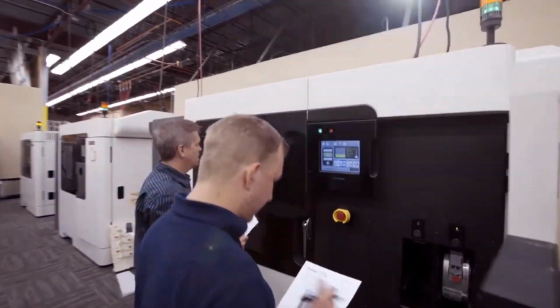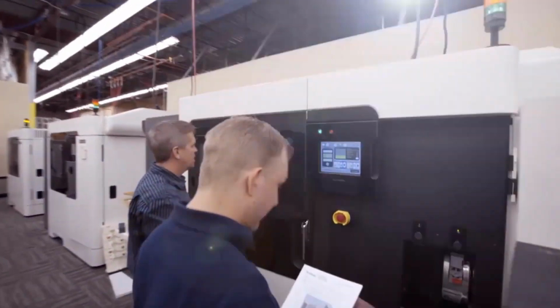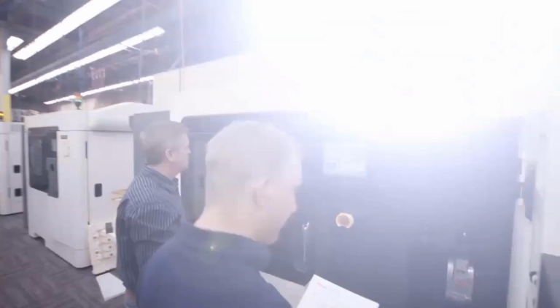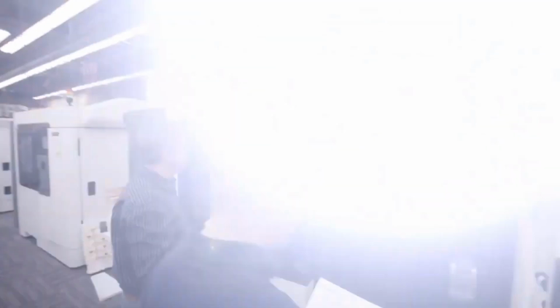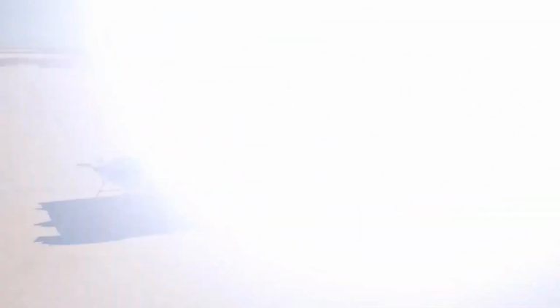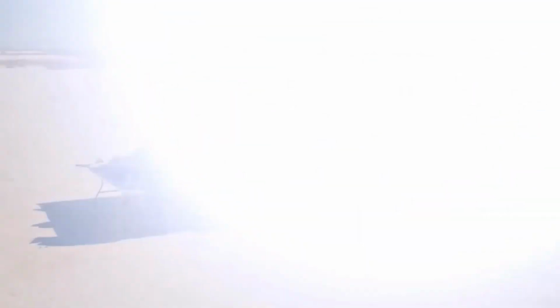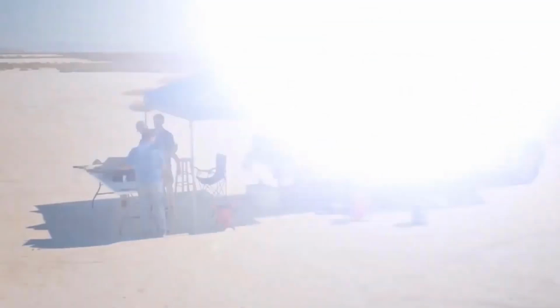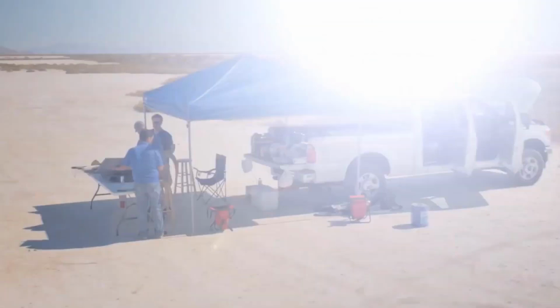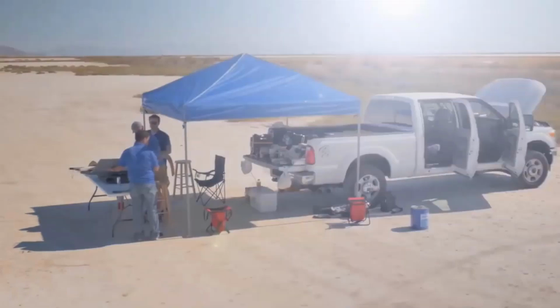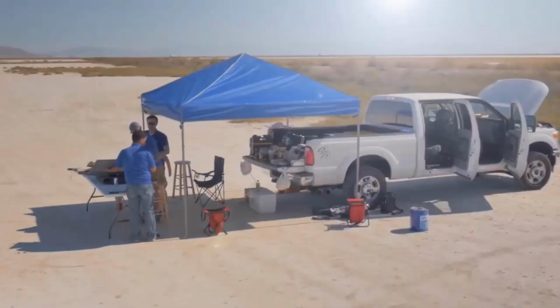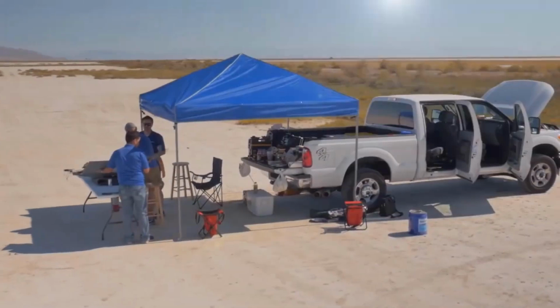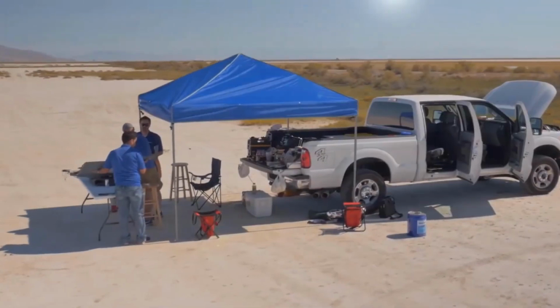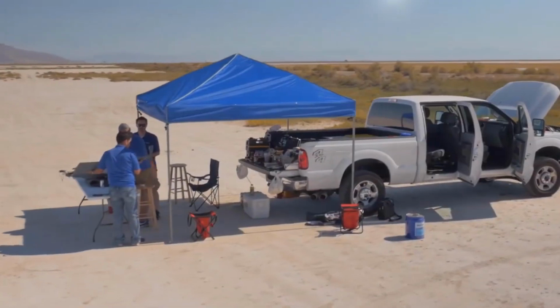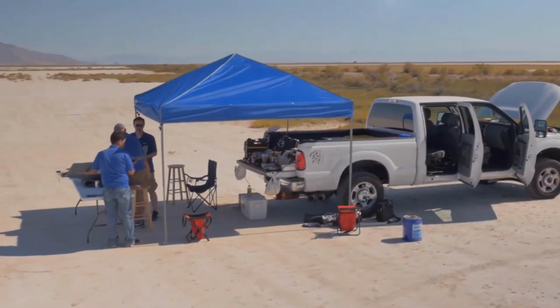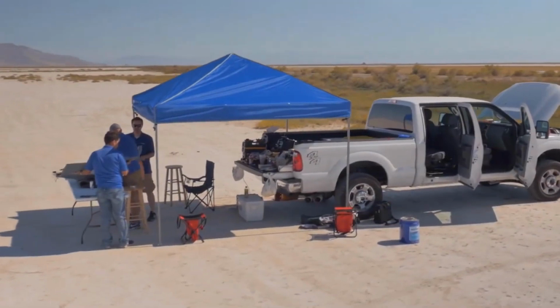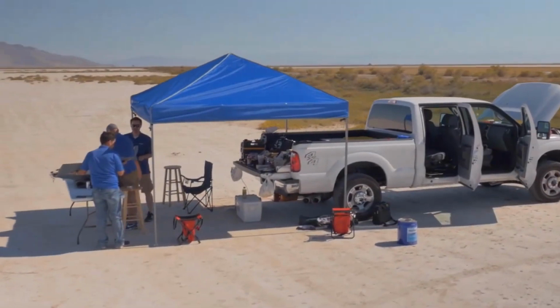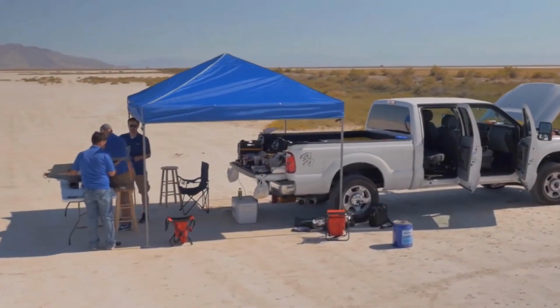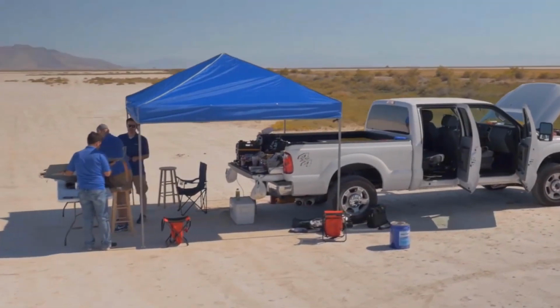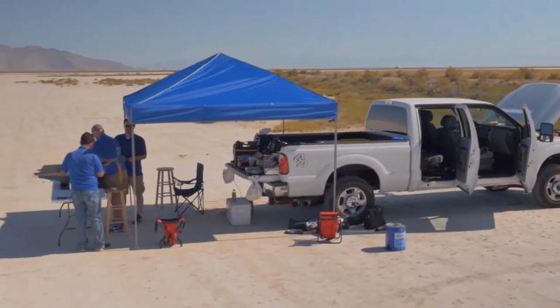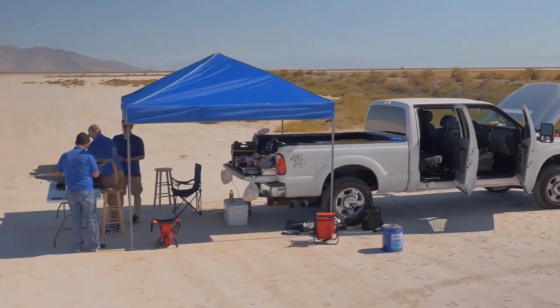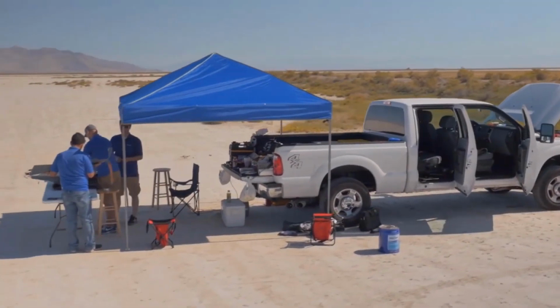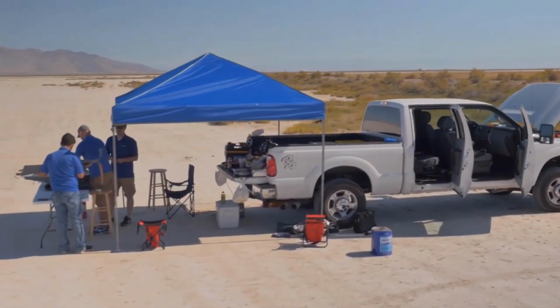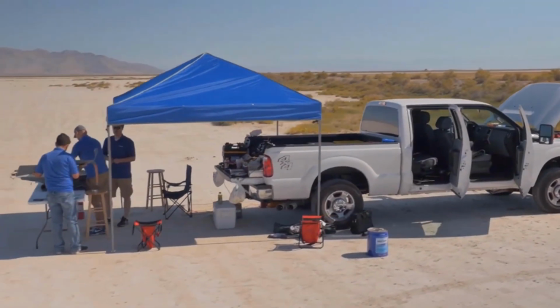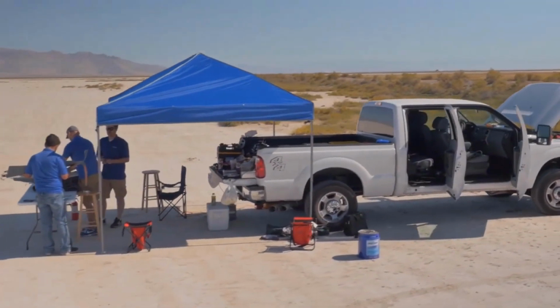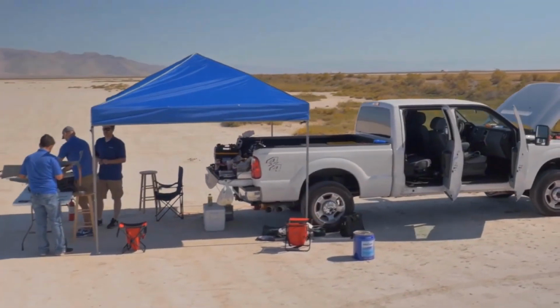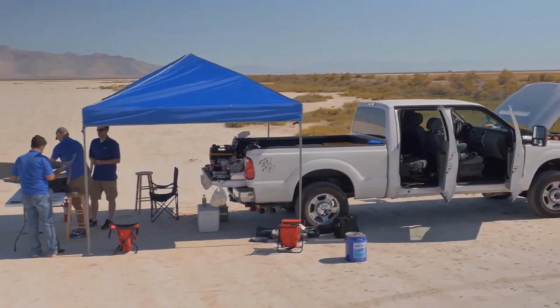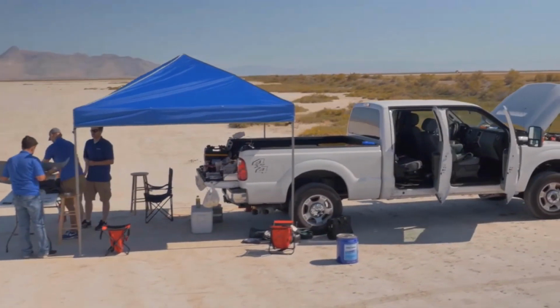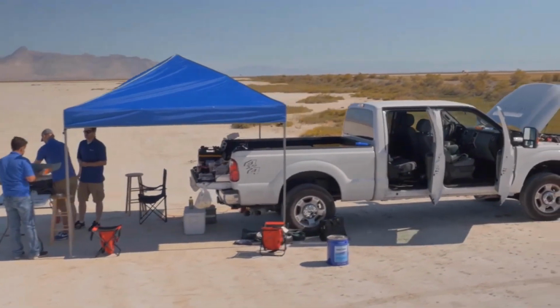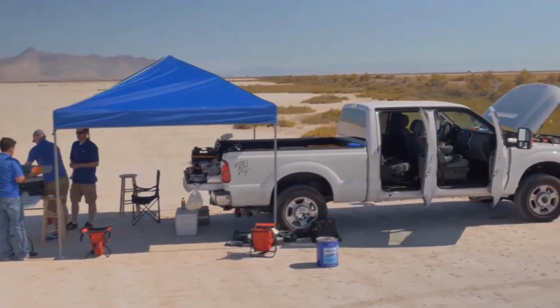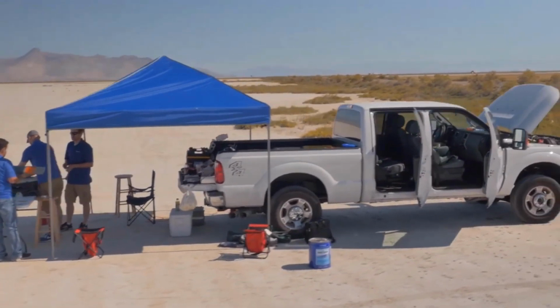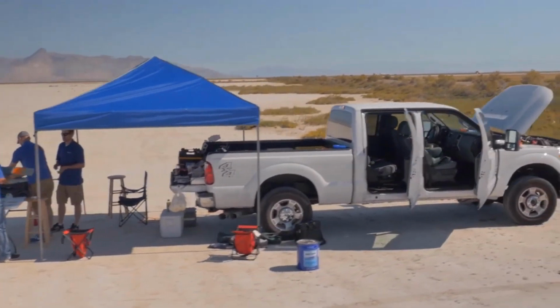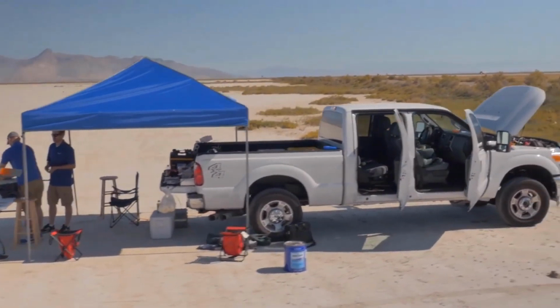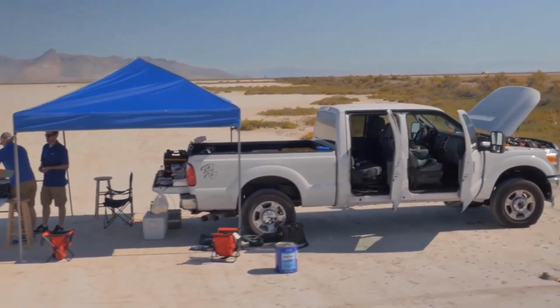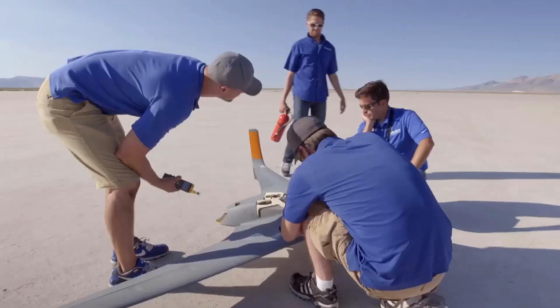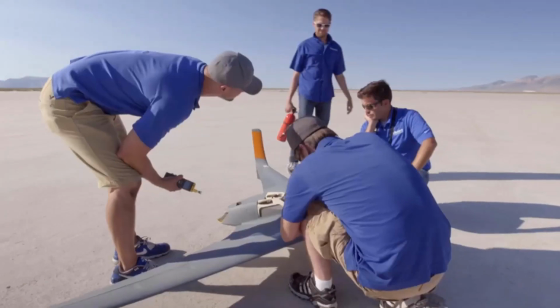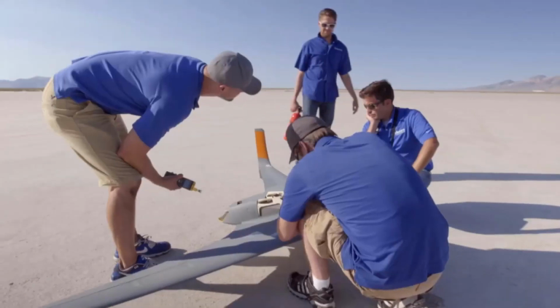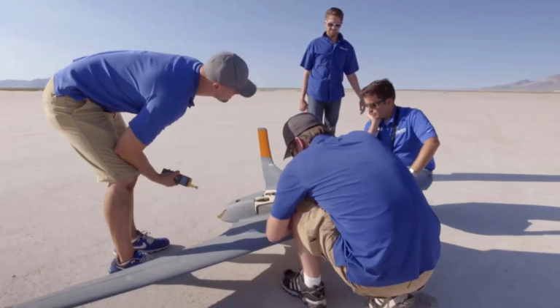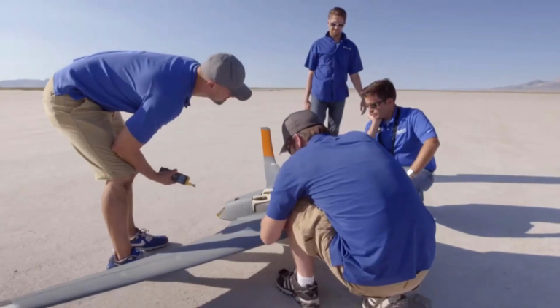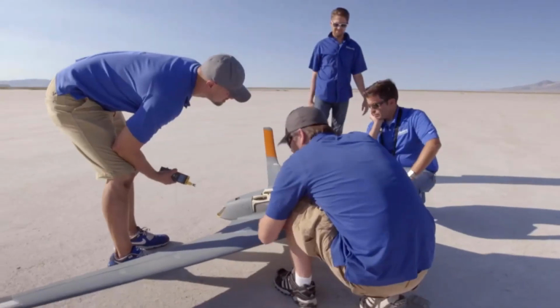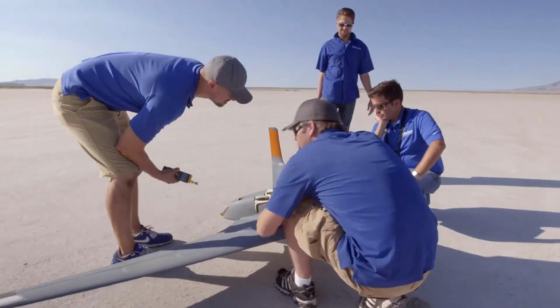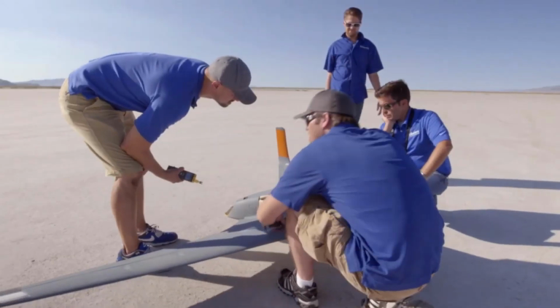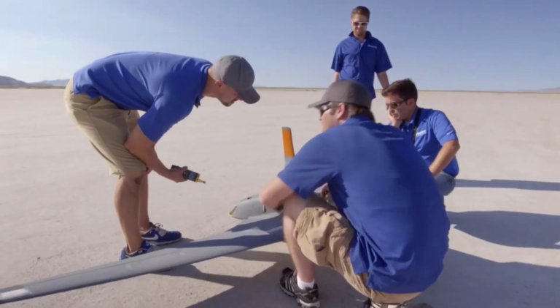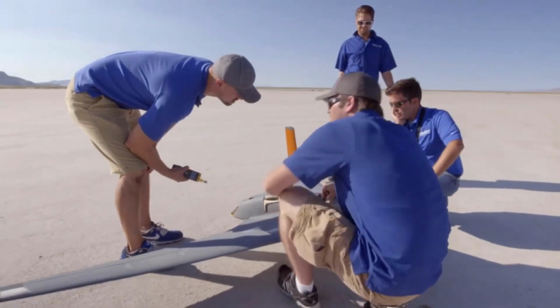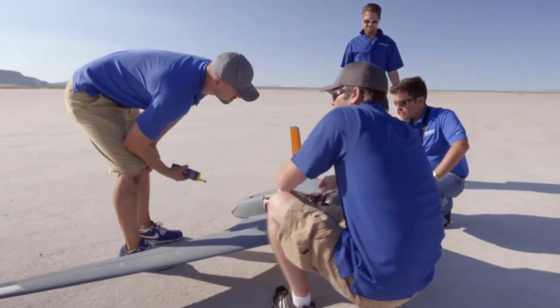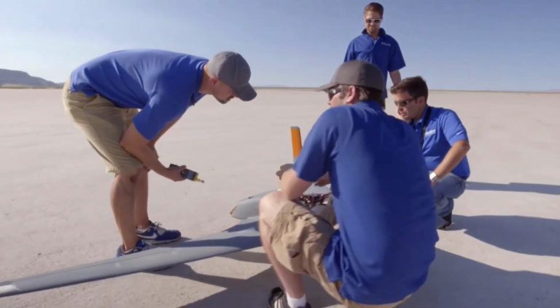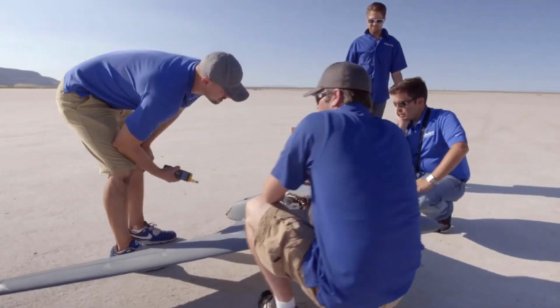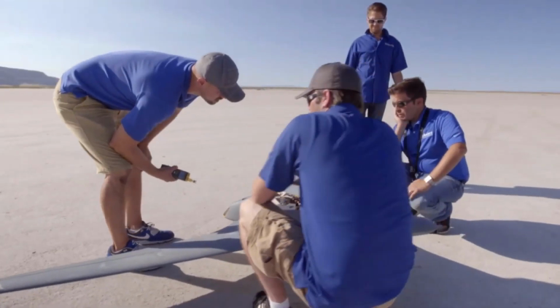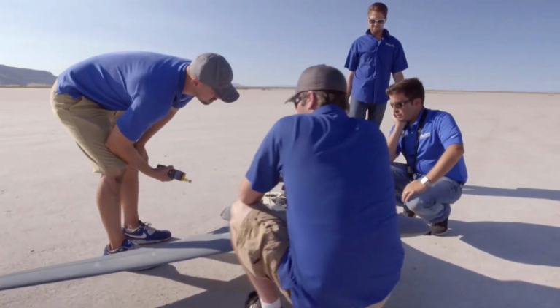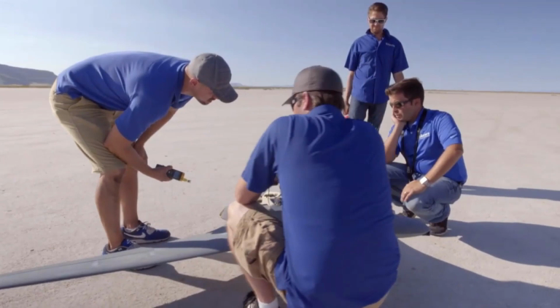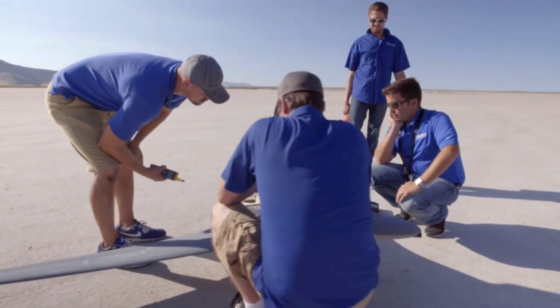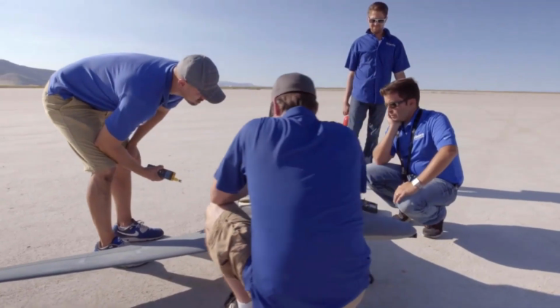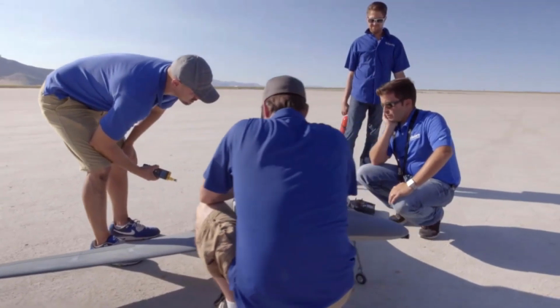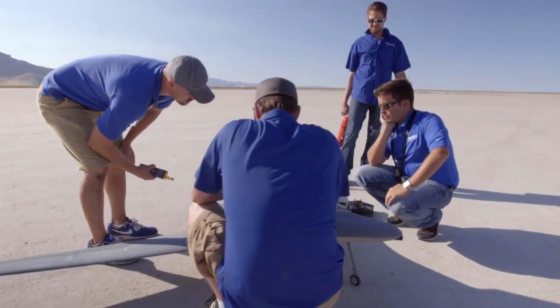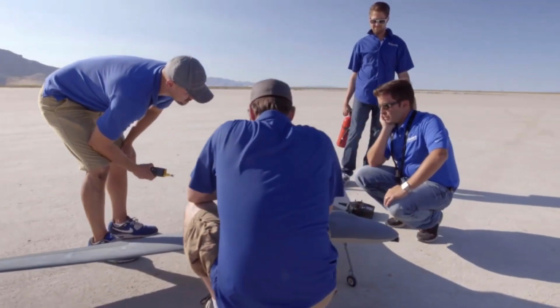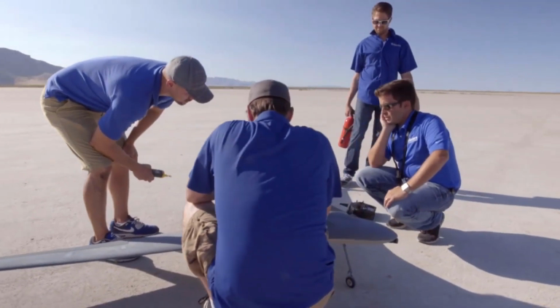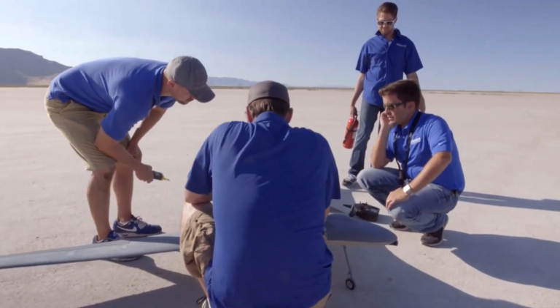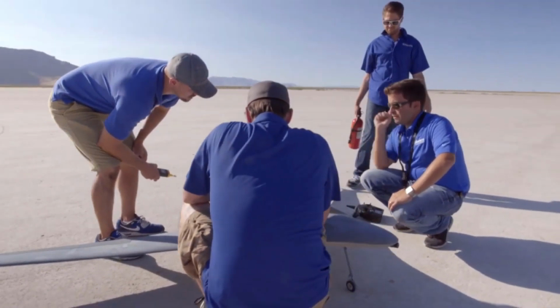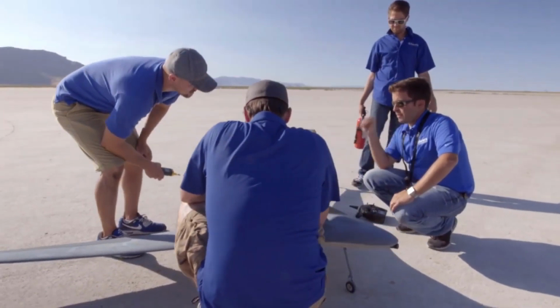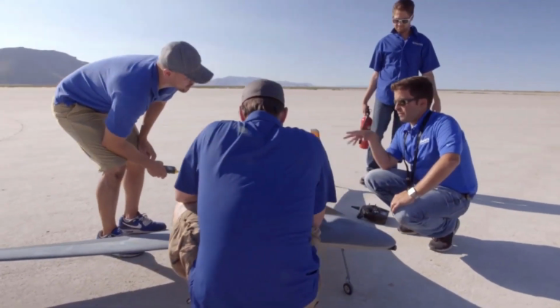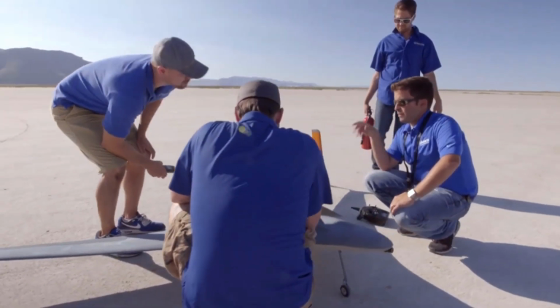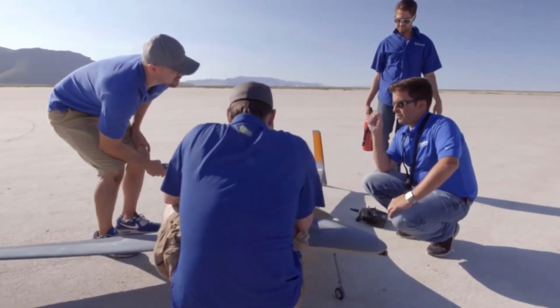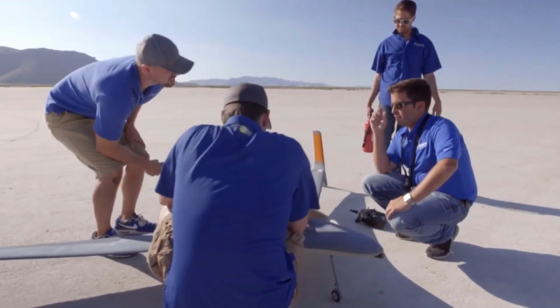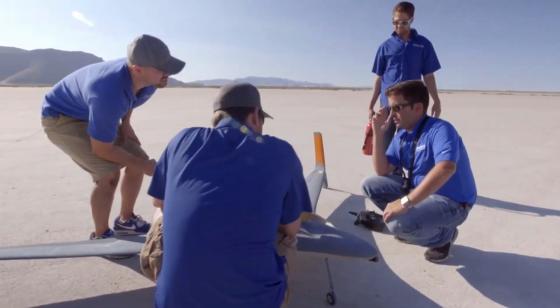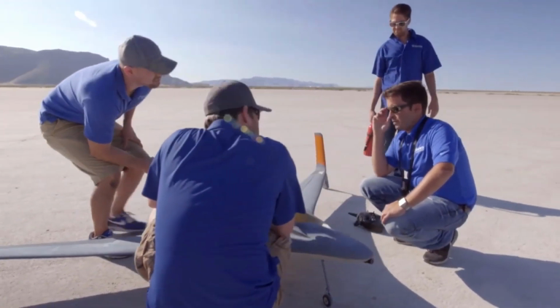Recently we decided to really see how far we could push the envelope. No one has 3D printed an aircraft this big, this vast, and this complex.